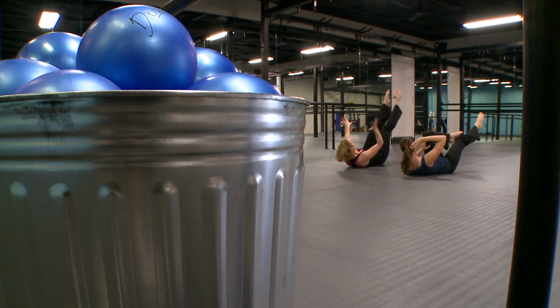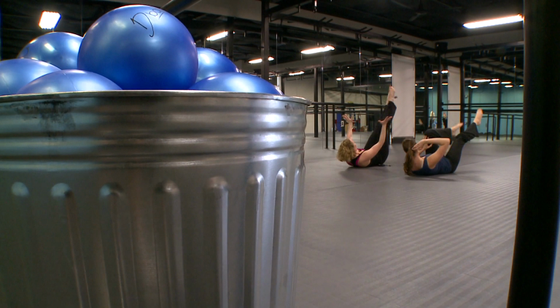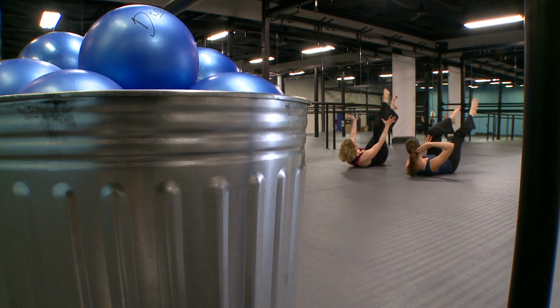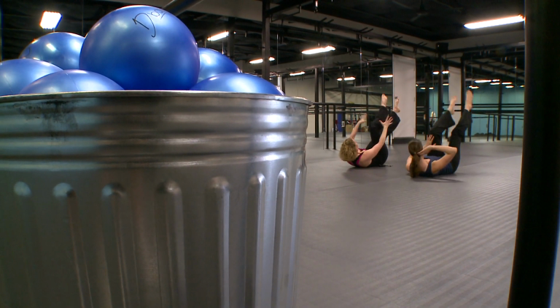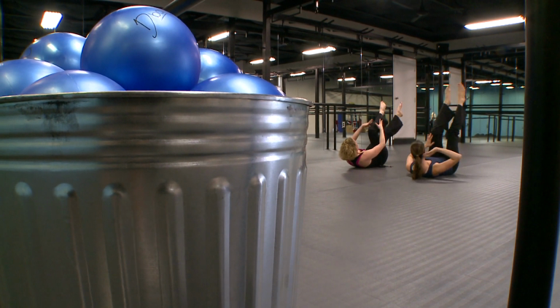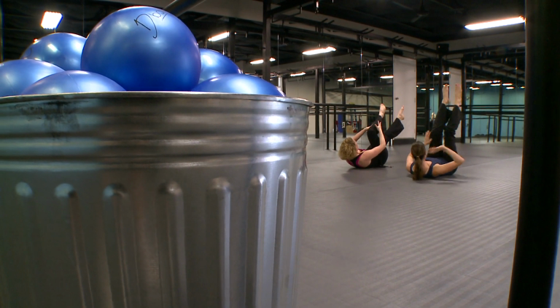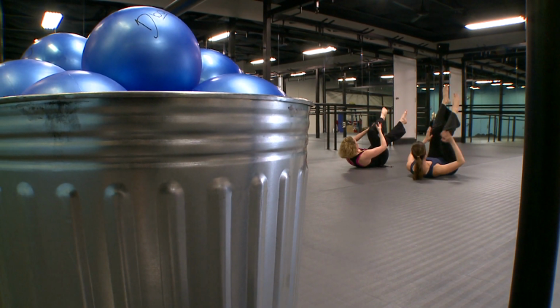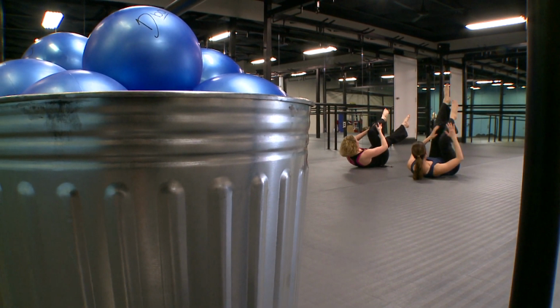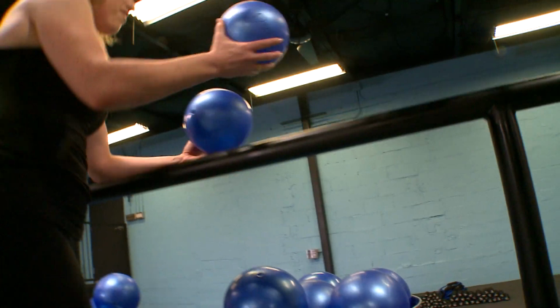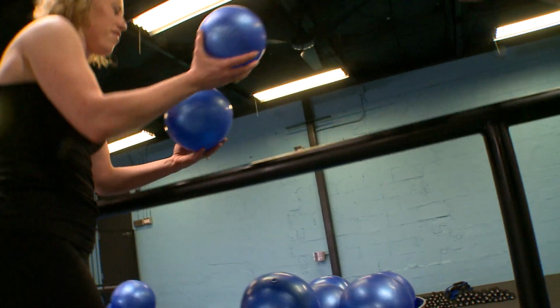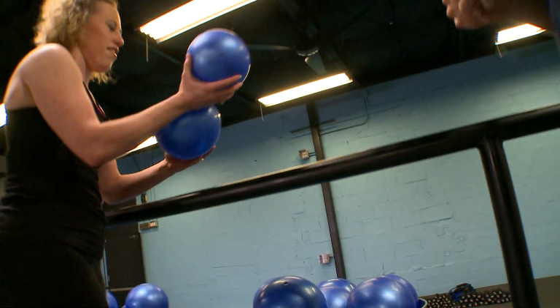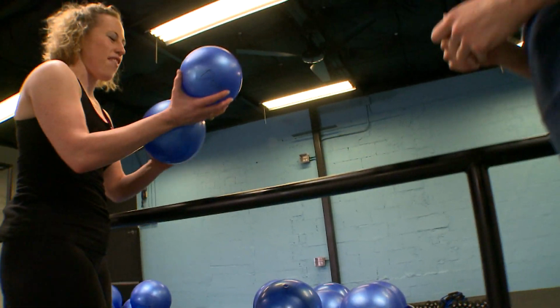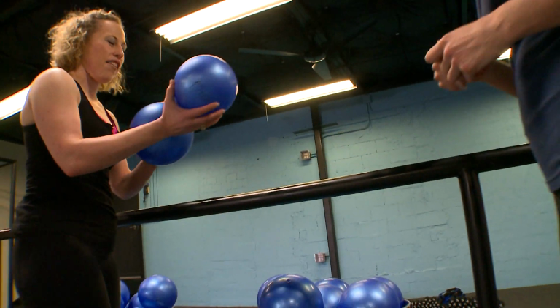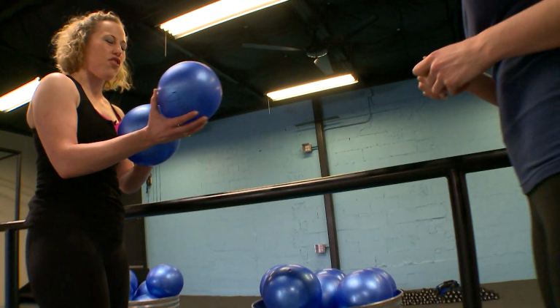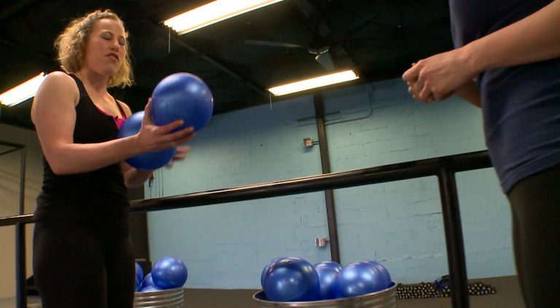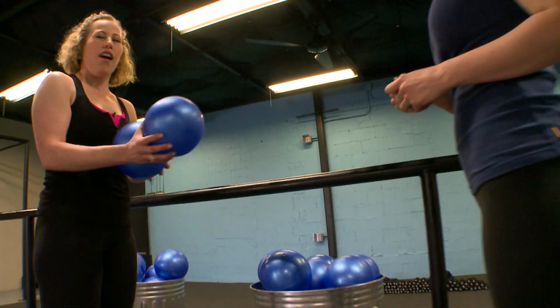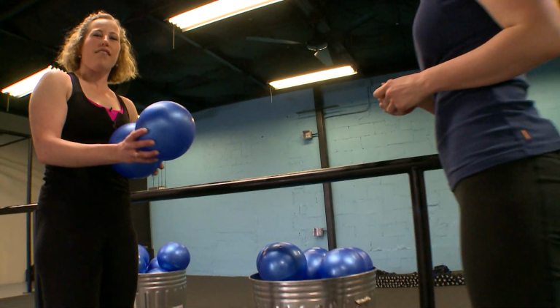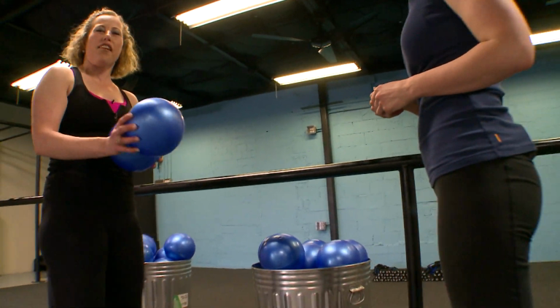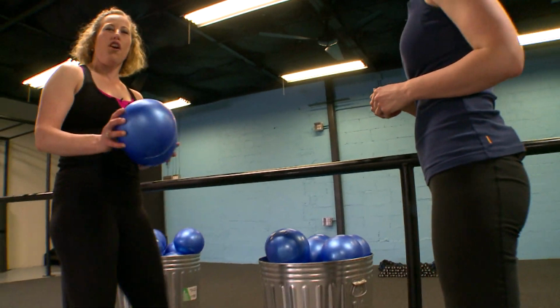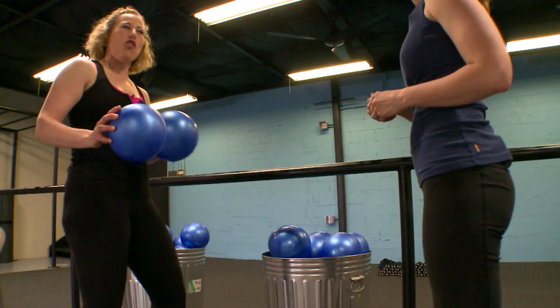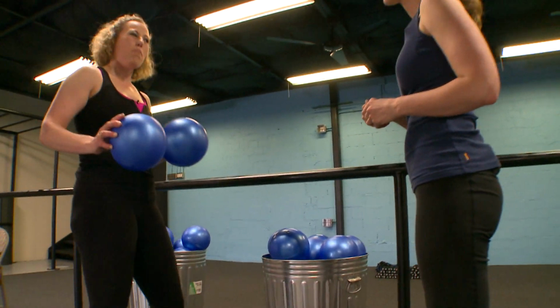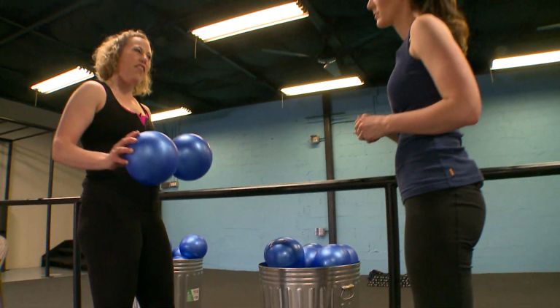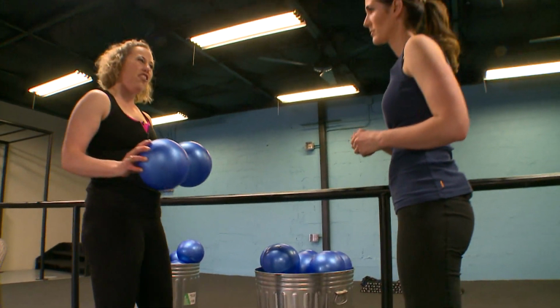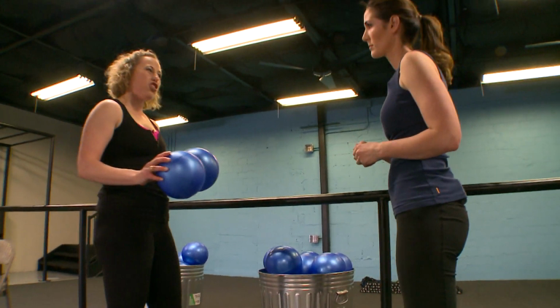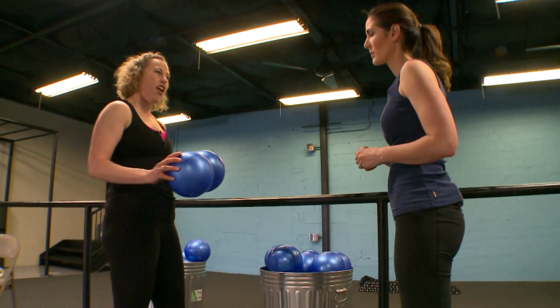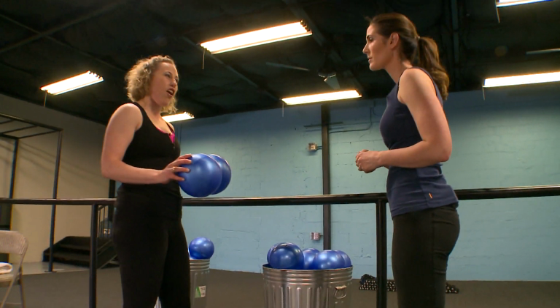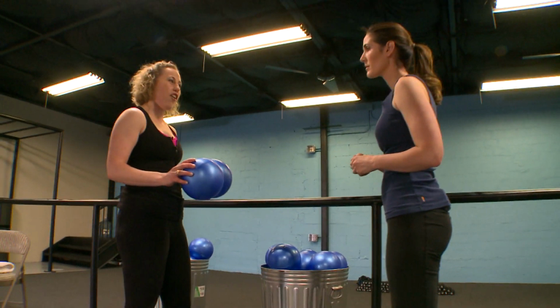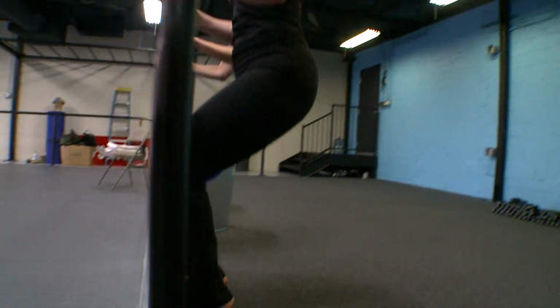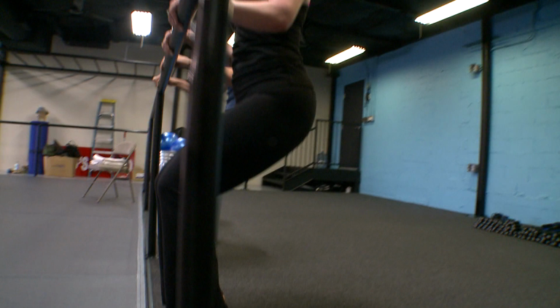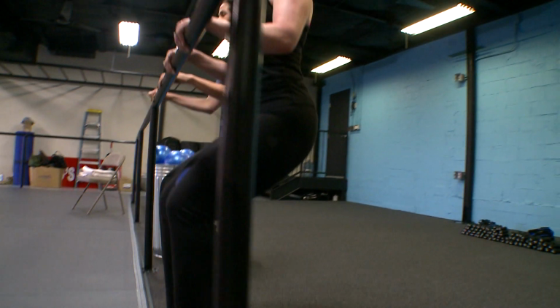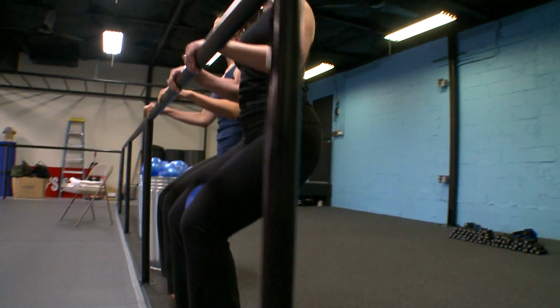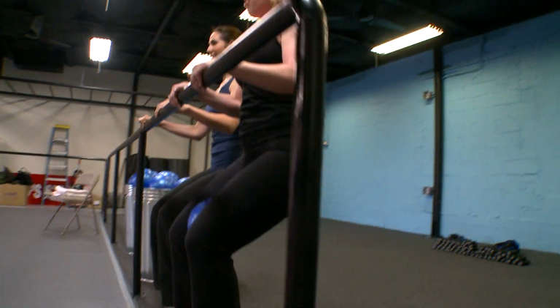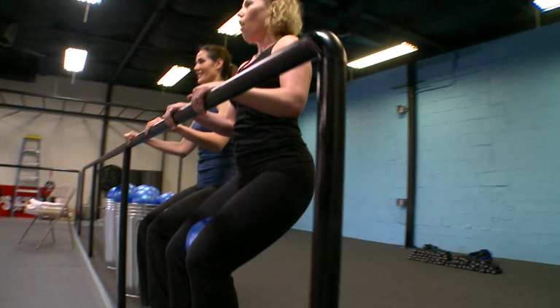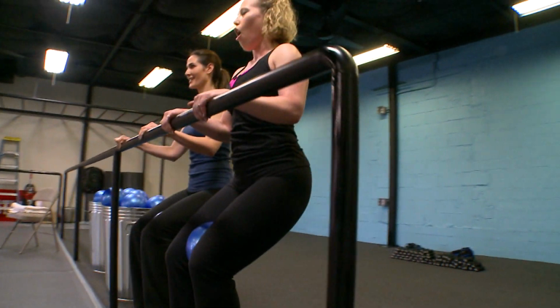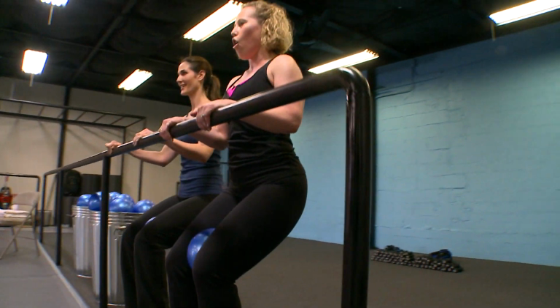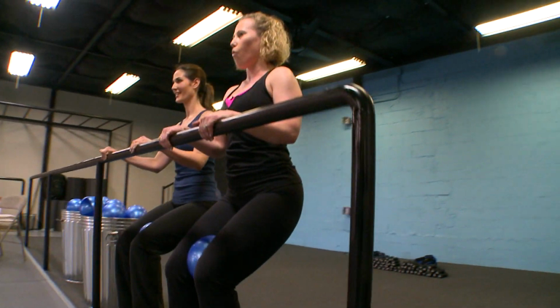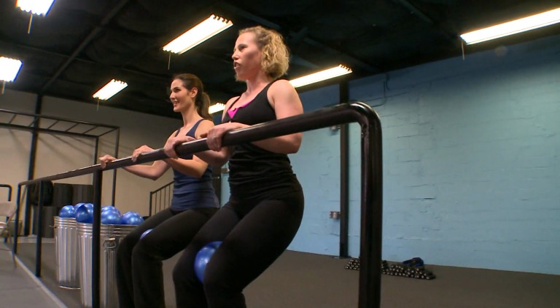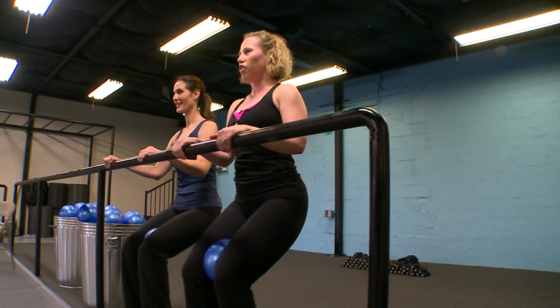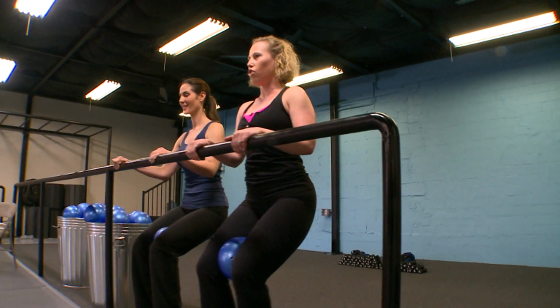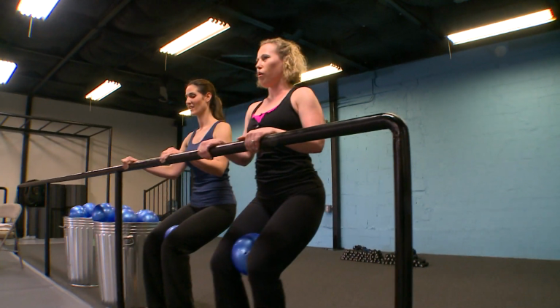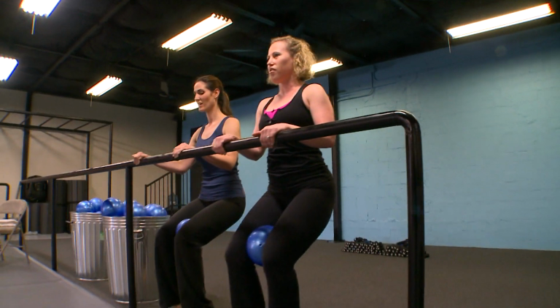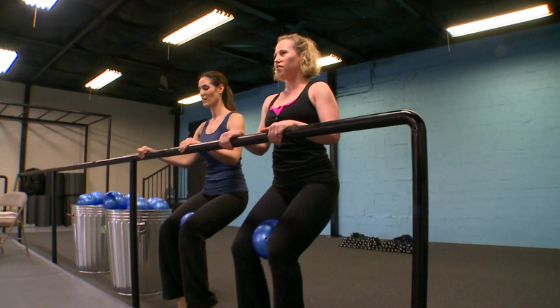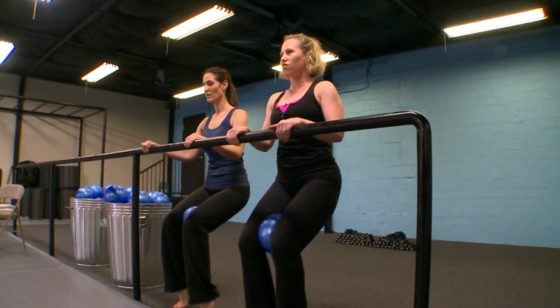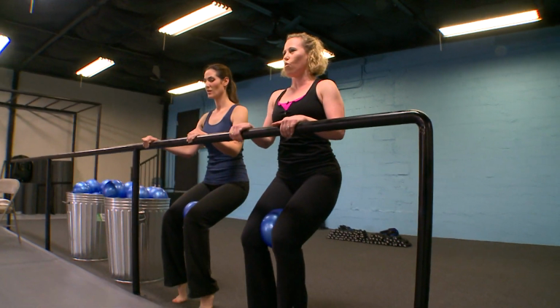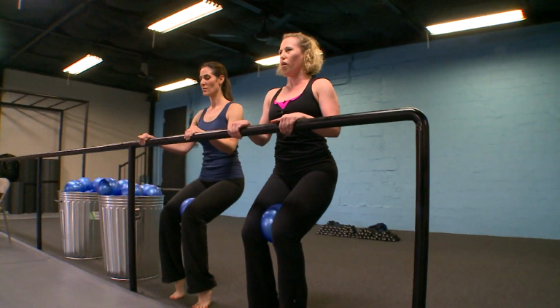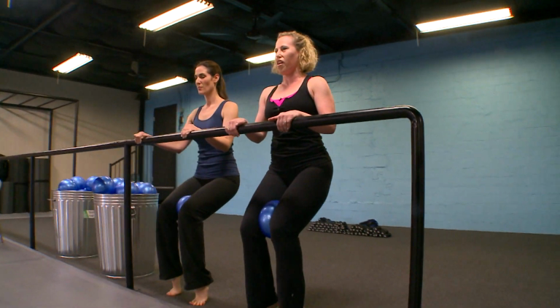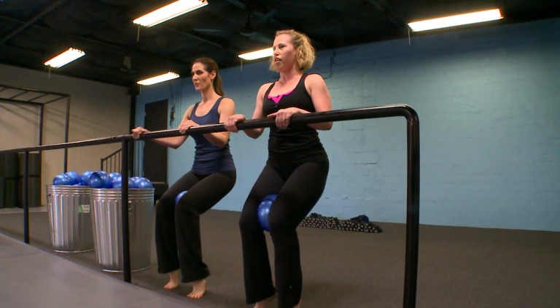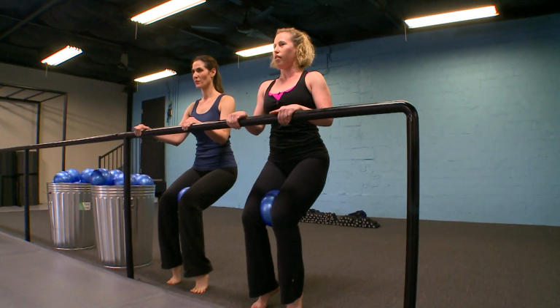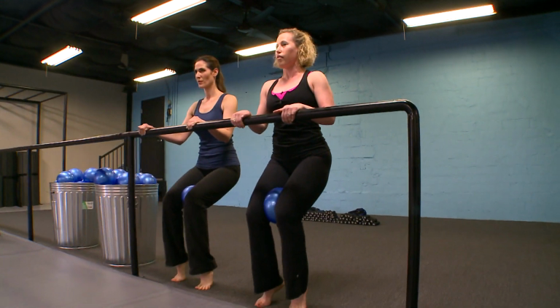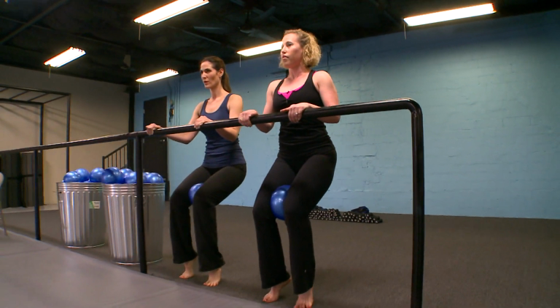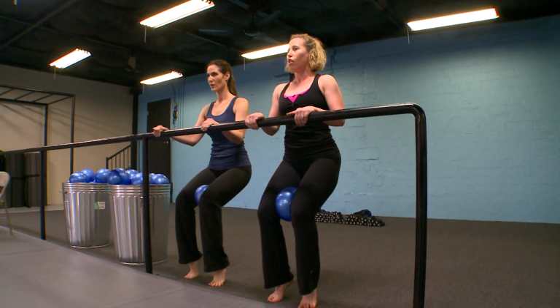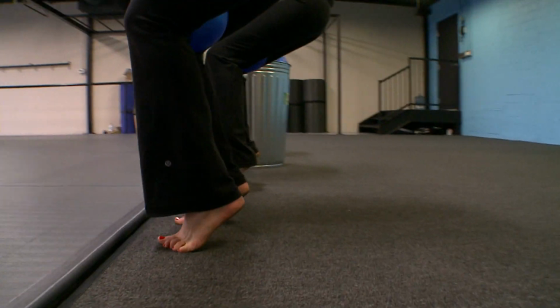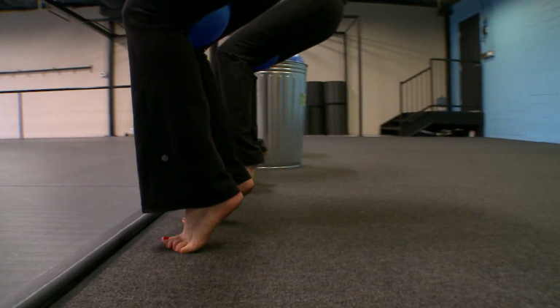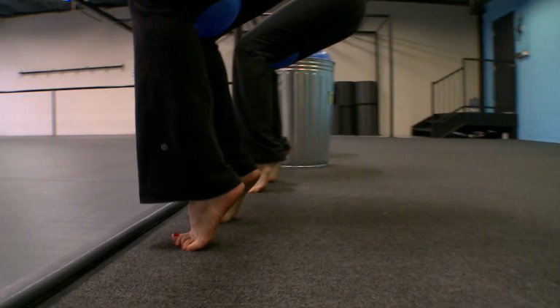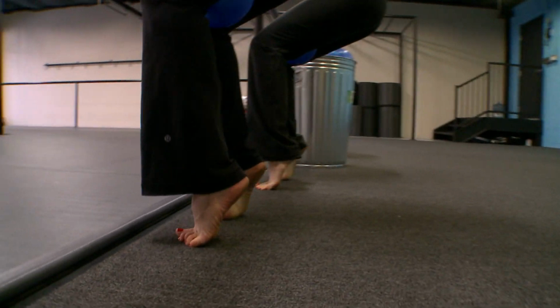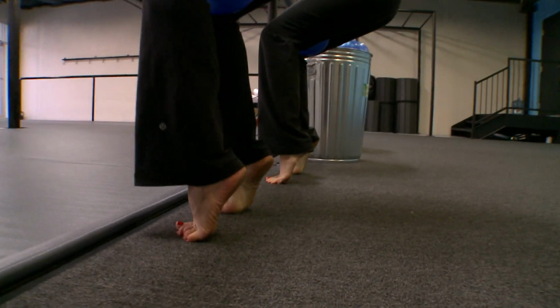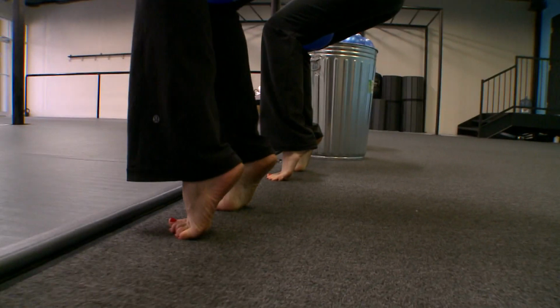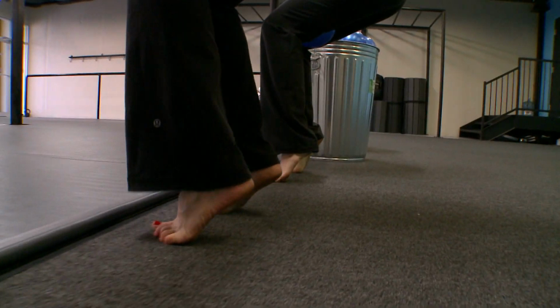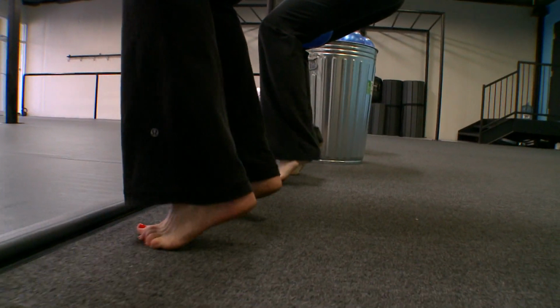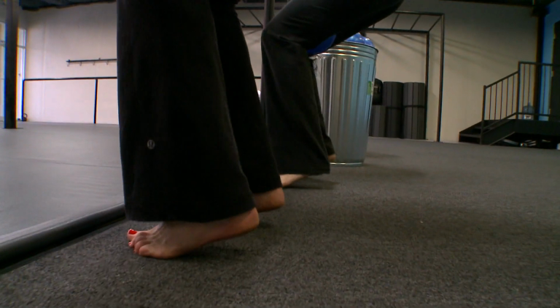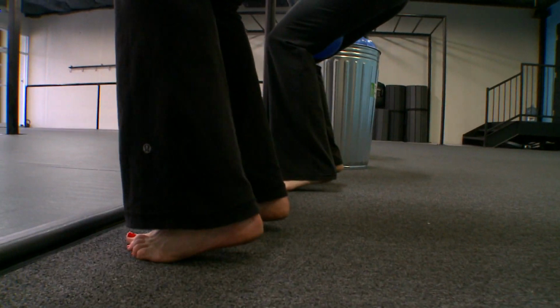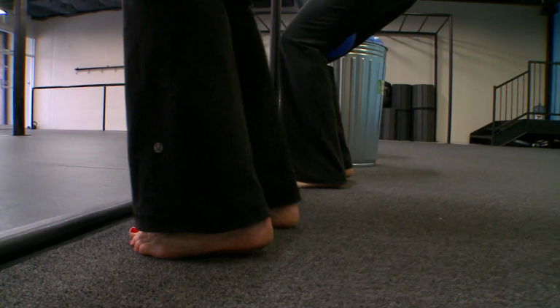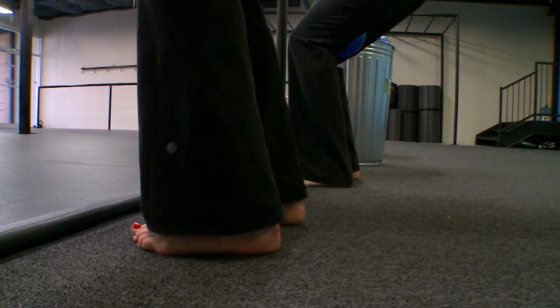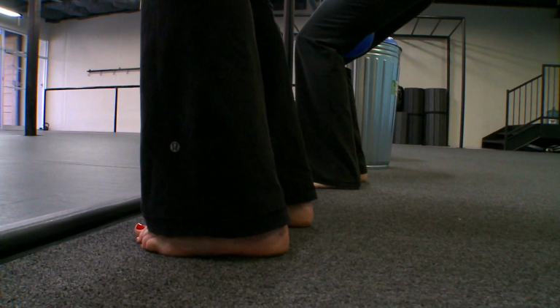And right leg. This exercise I call the mini chair. All we're gonna do is squeeze. Inhale and exhale.